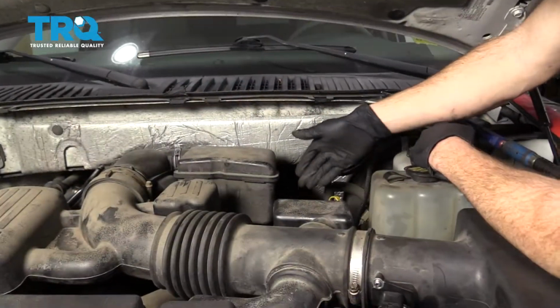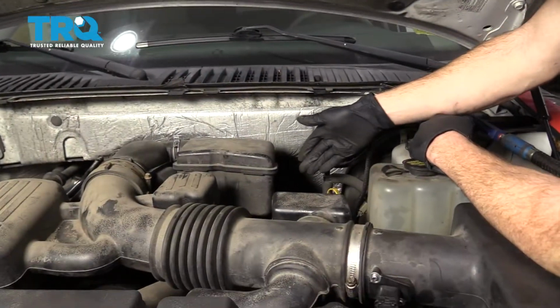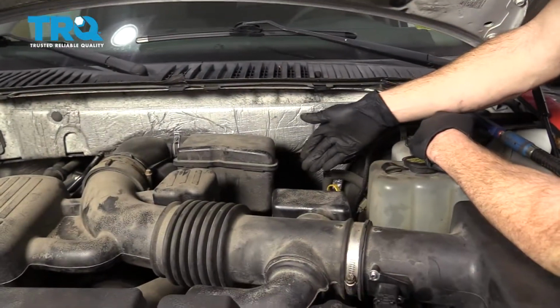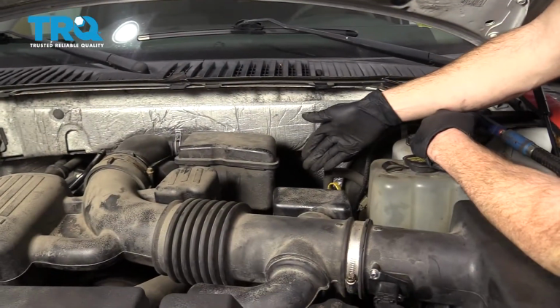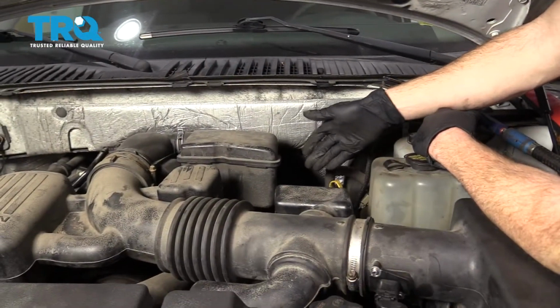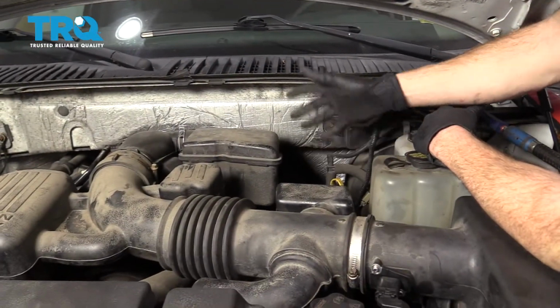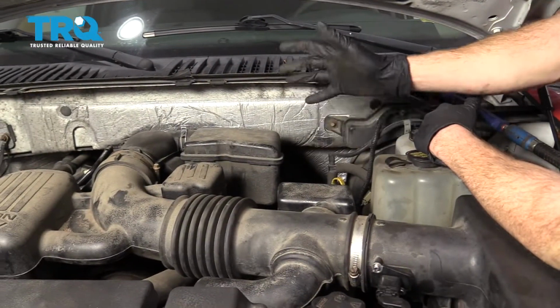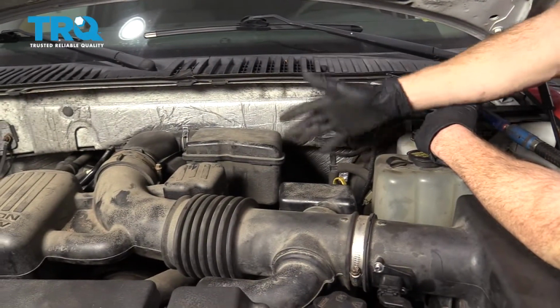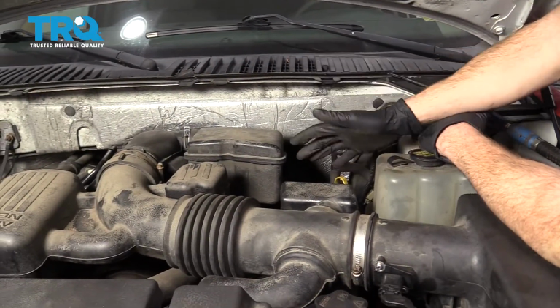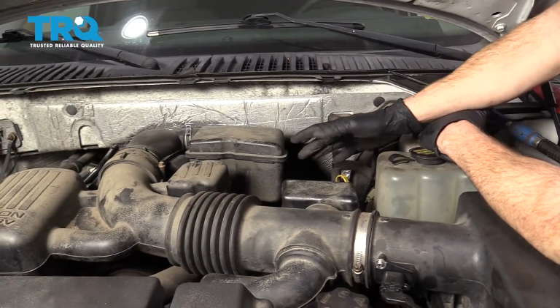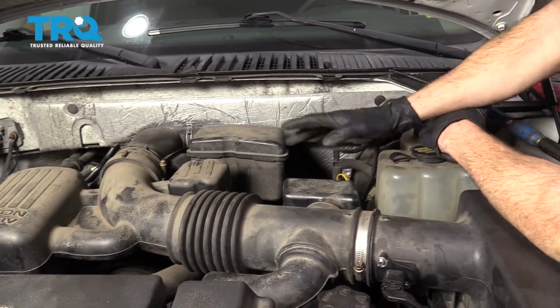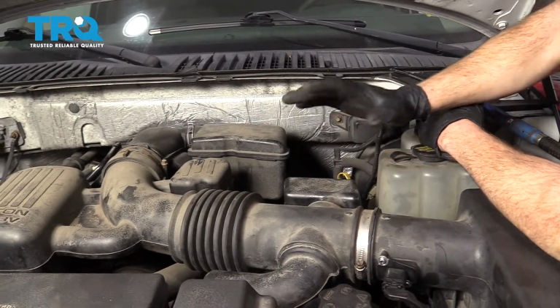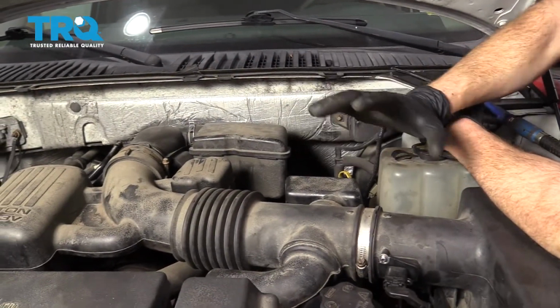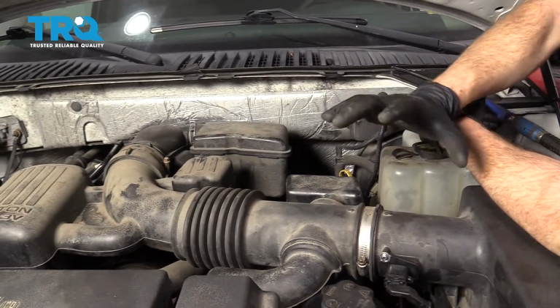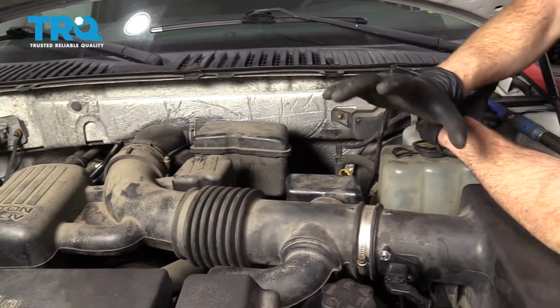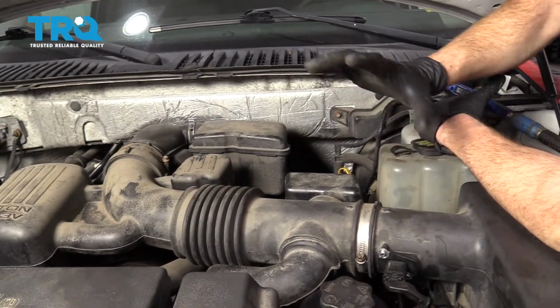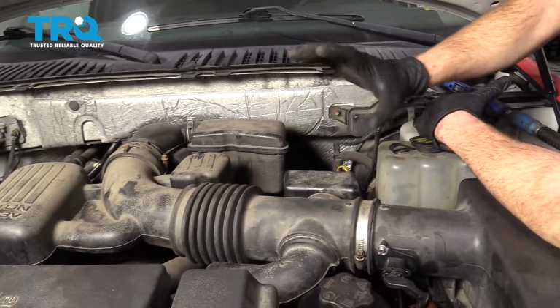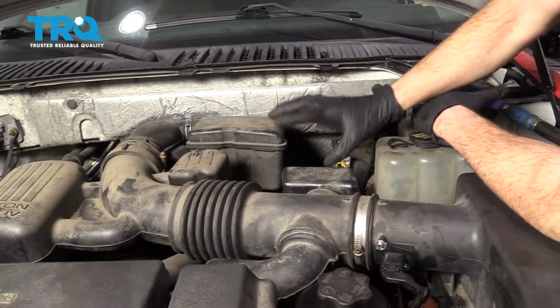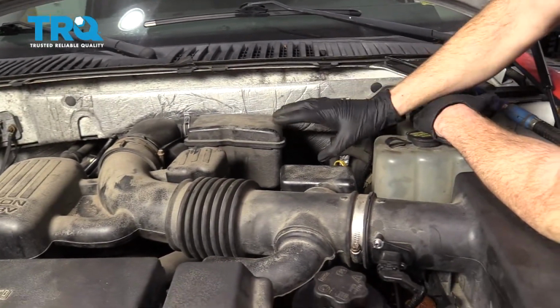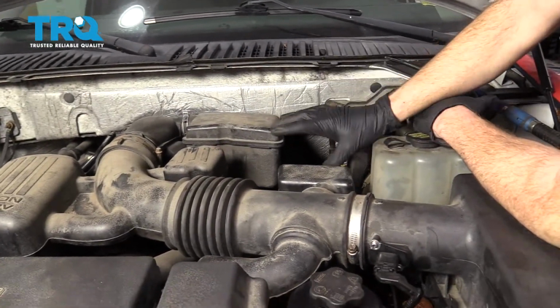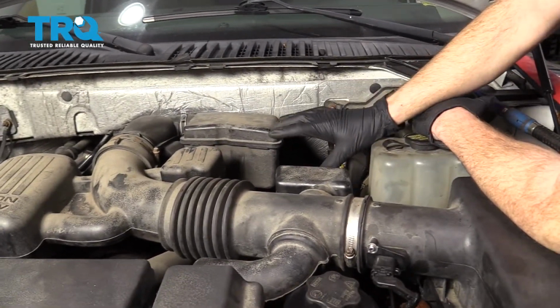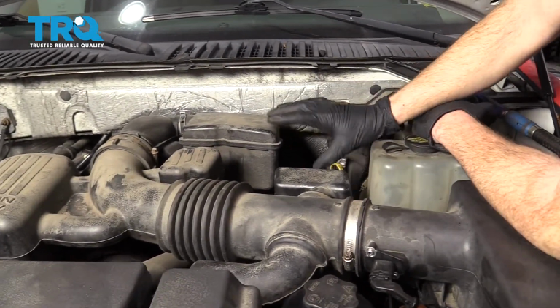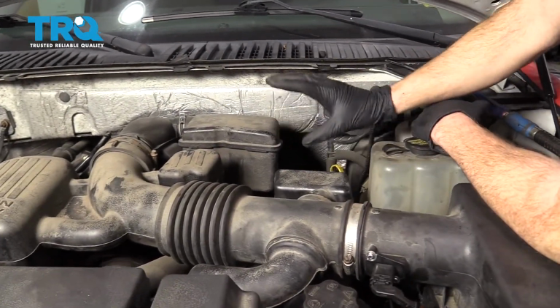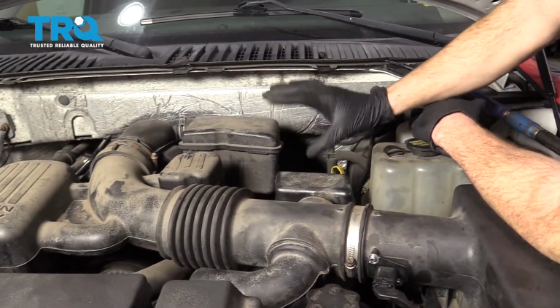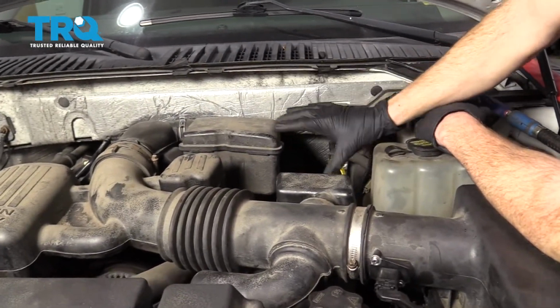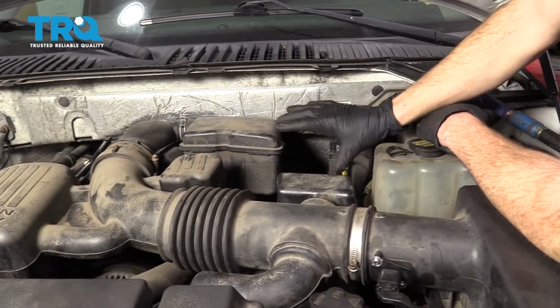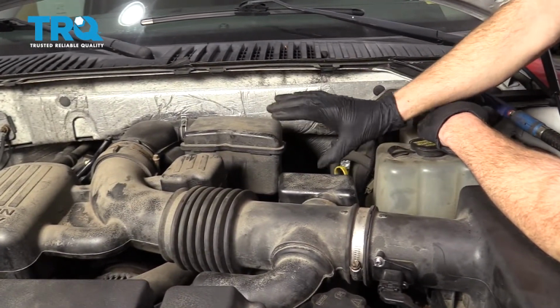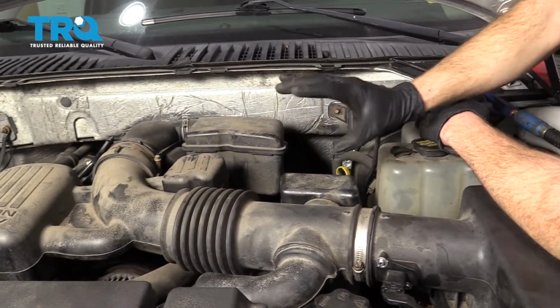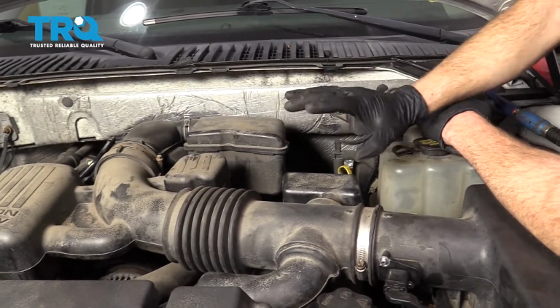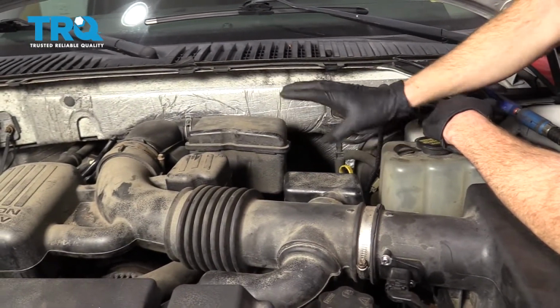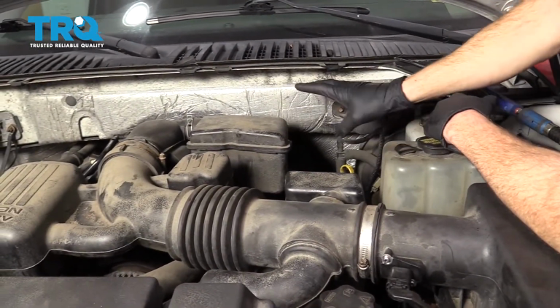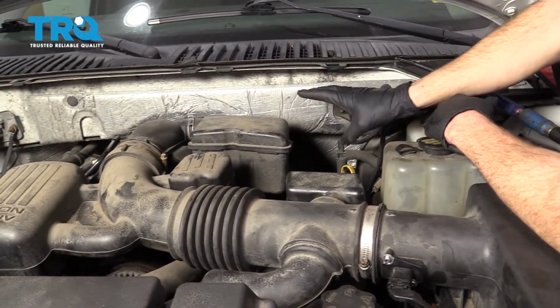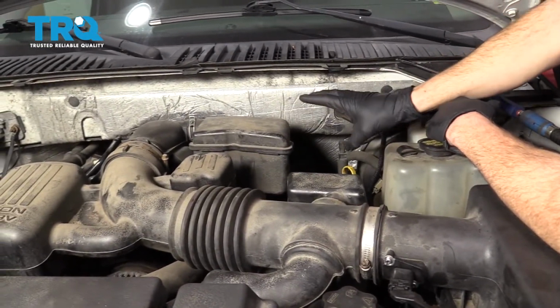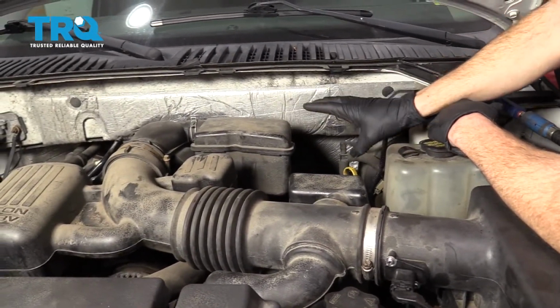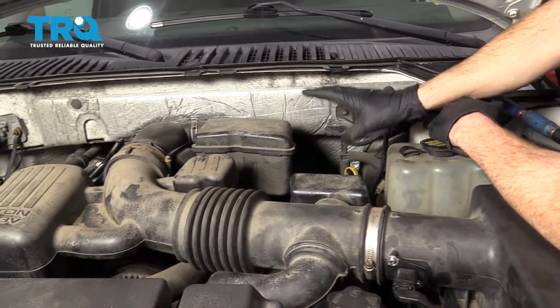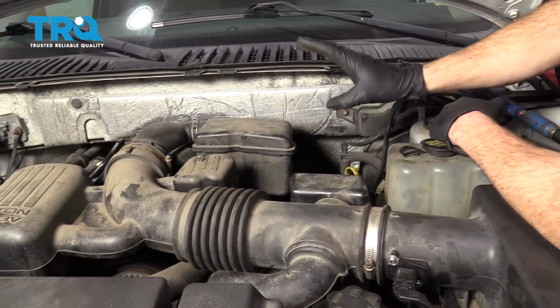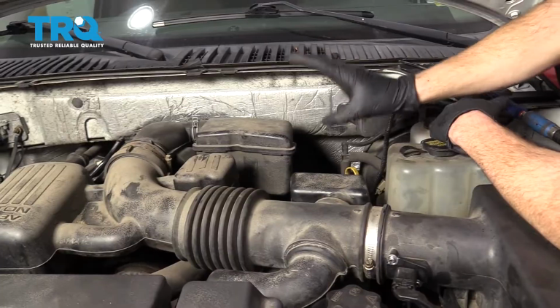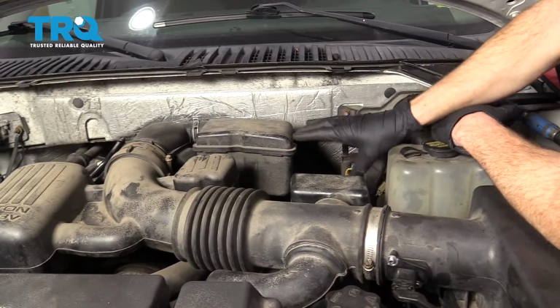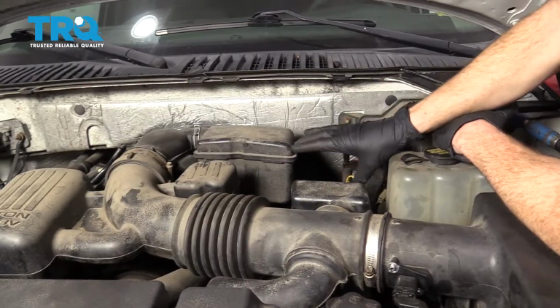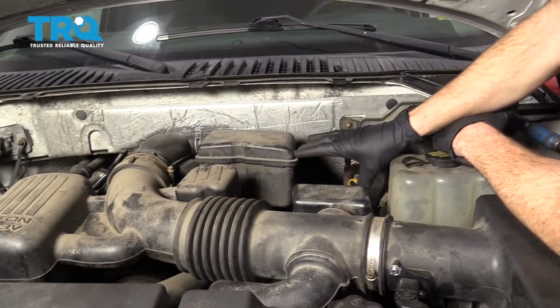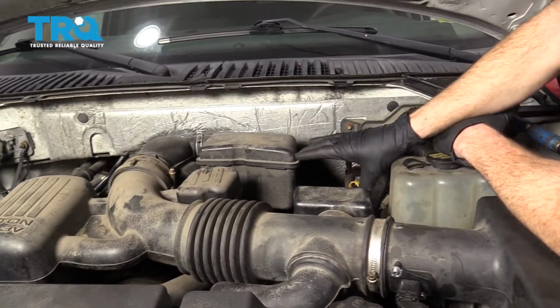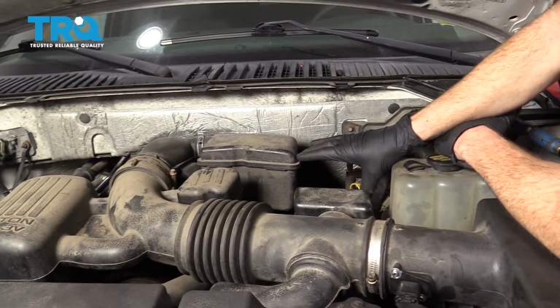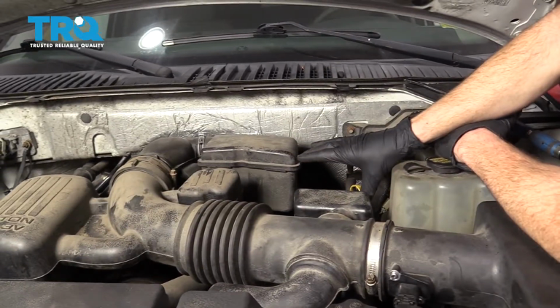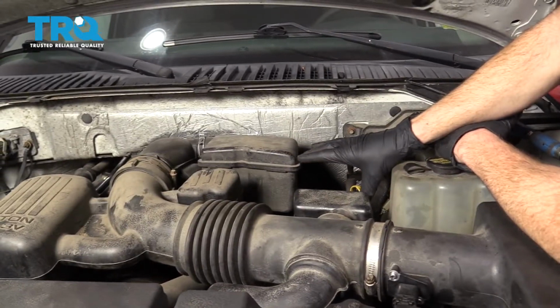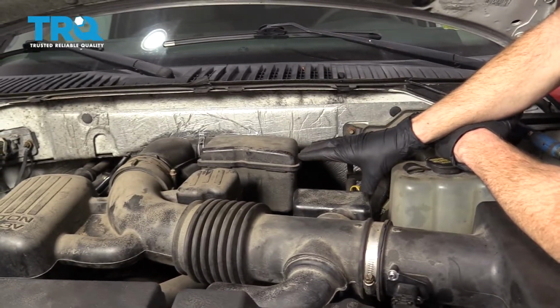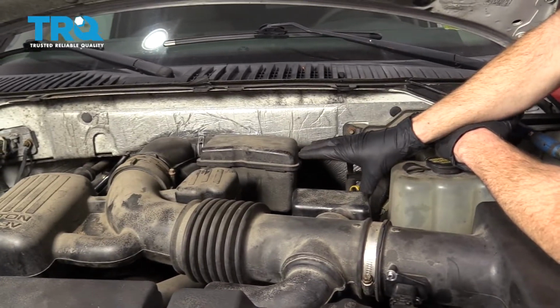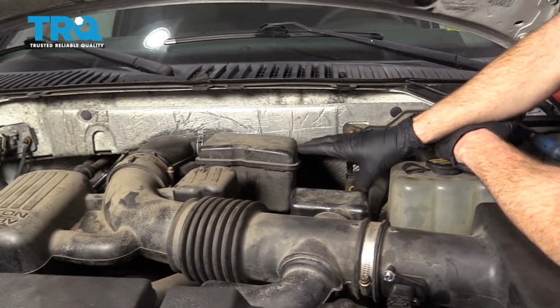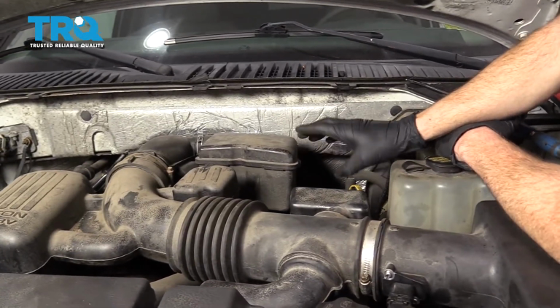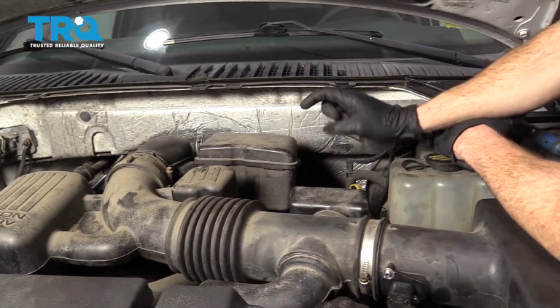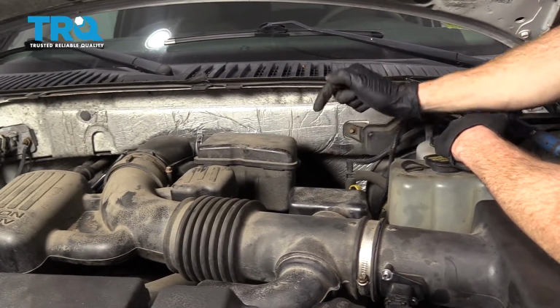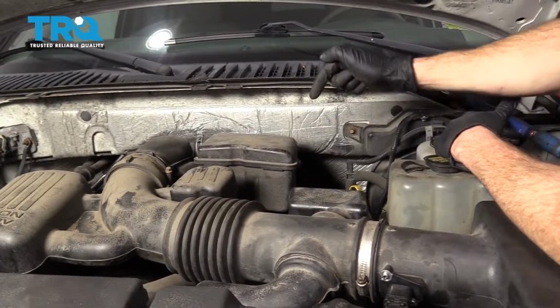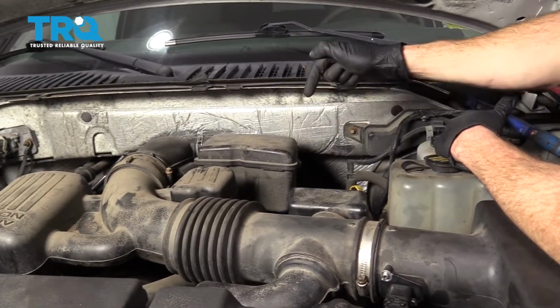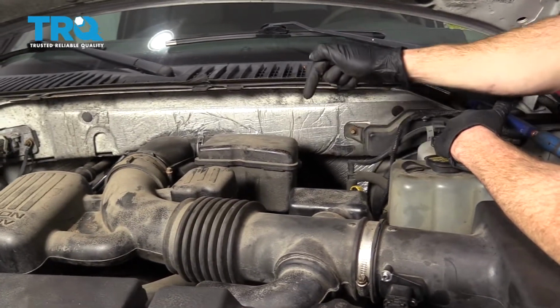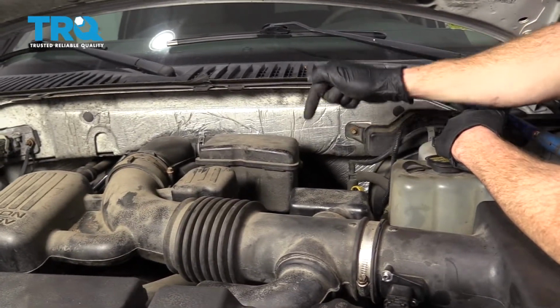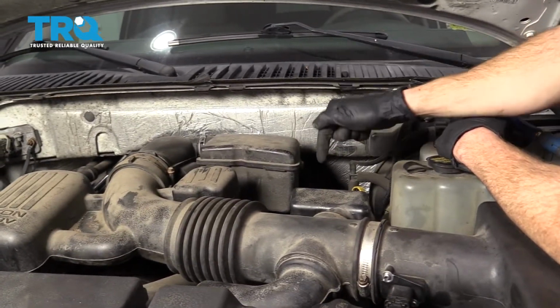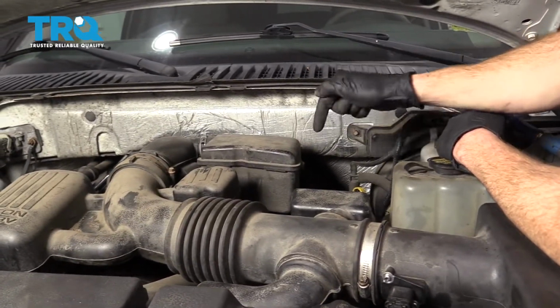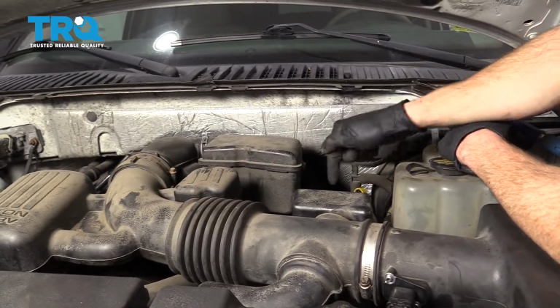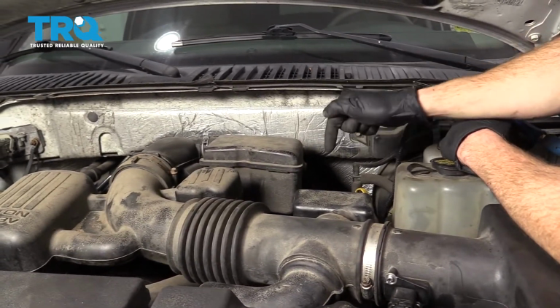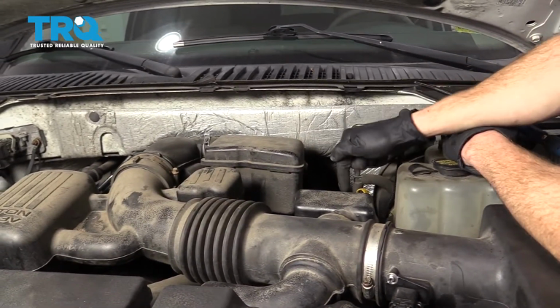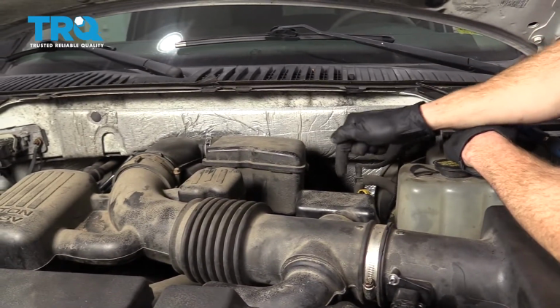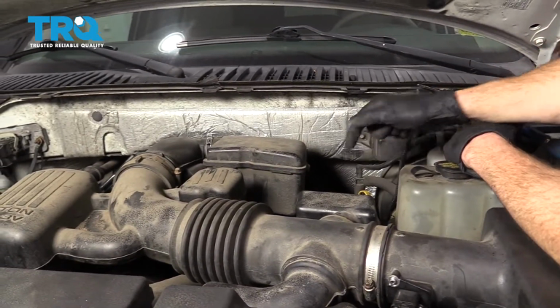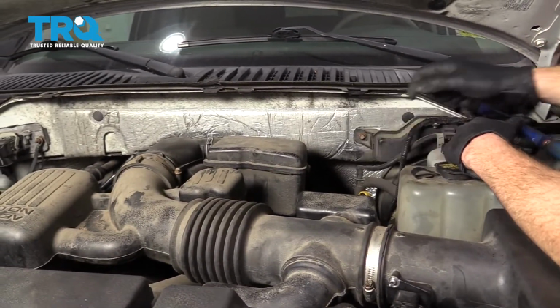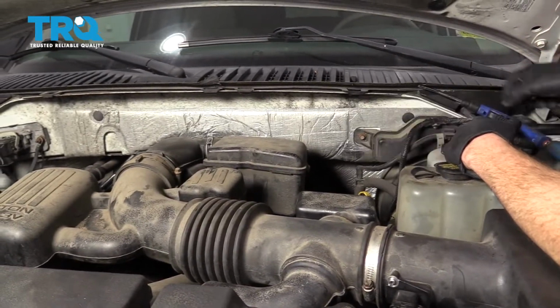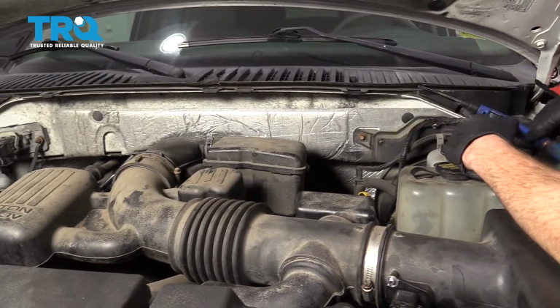We want to make sure that we blow off any of the dirt or debris that's in this area. The less dirt that we have here, the less dirt that could make it inside the engine.